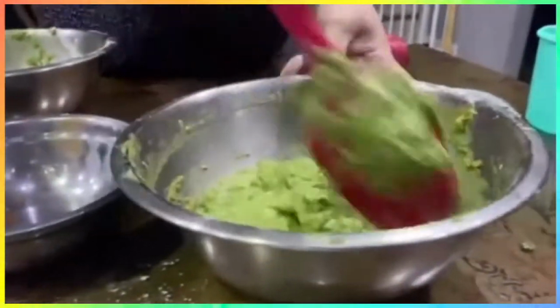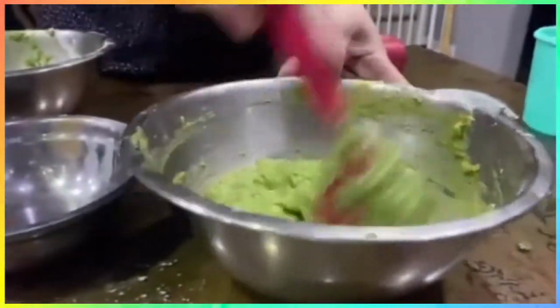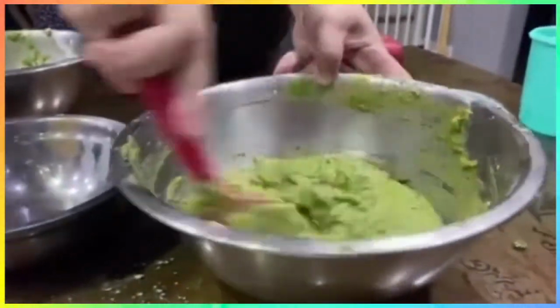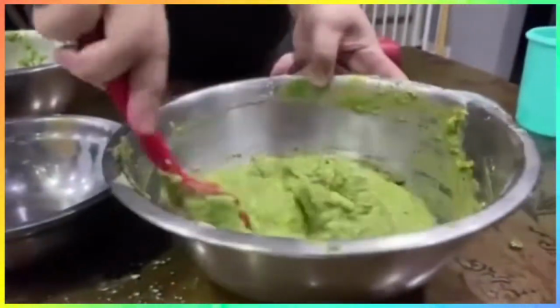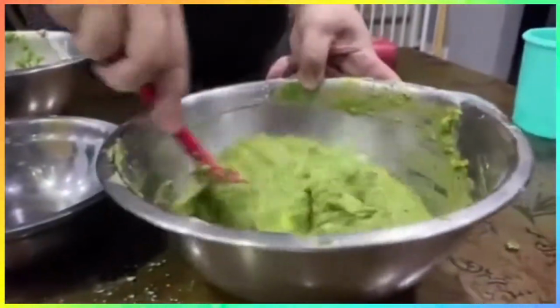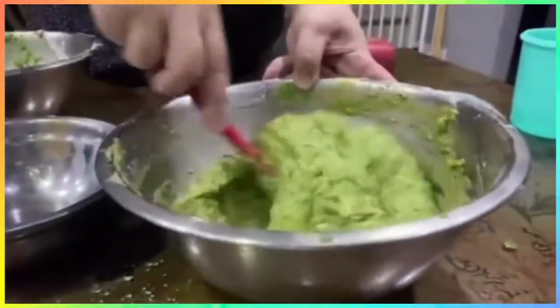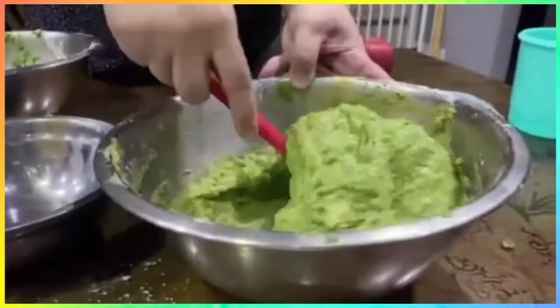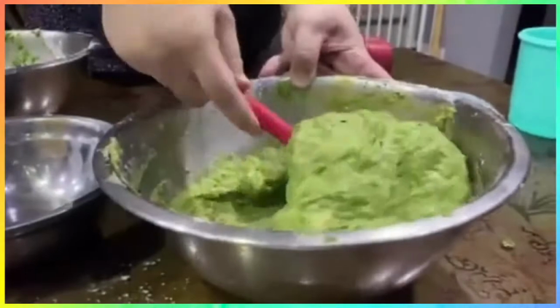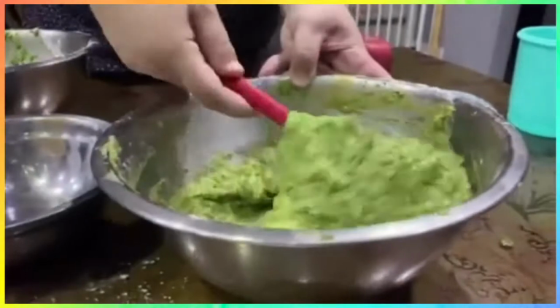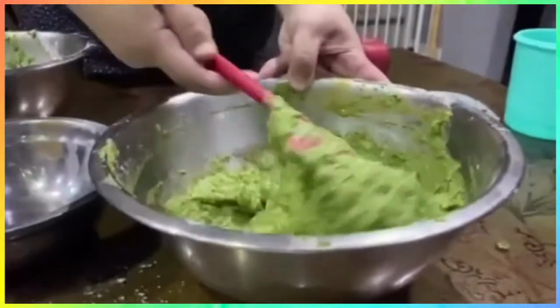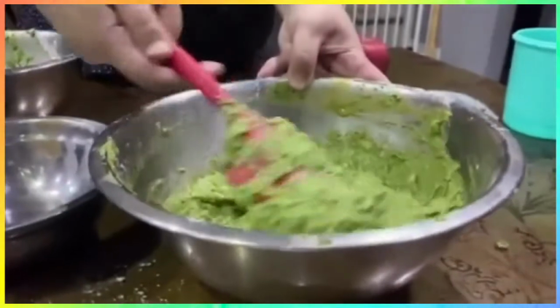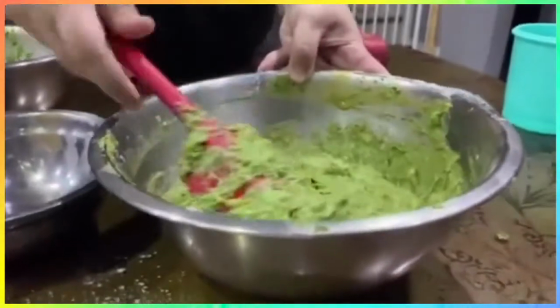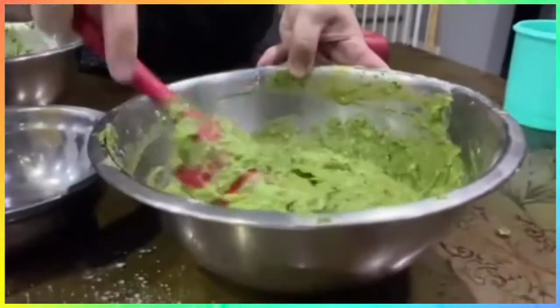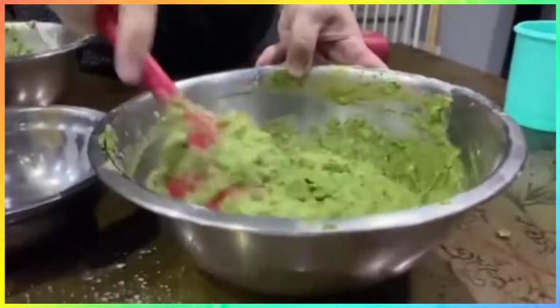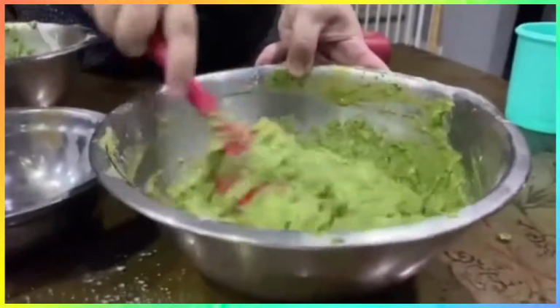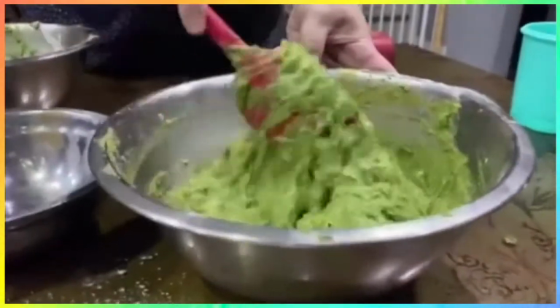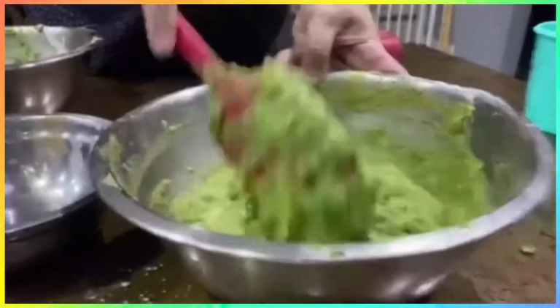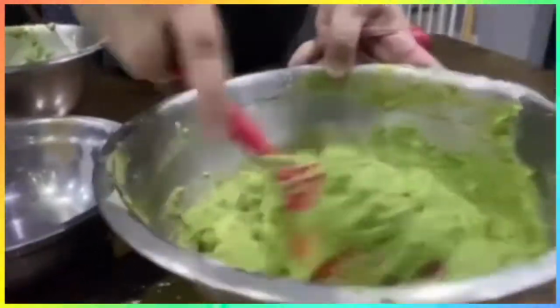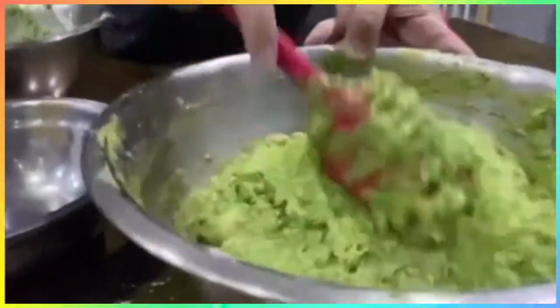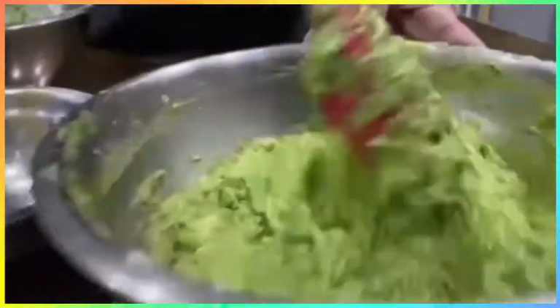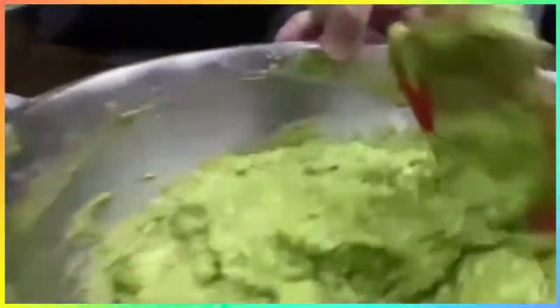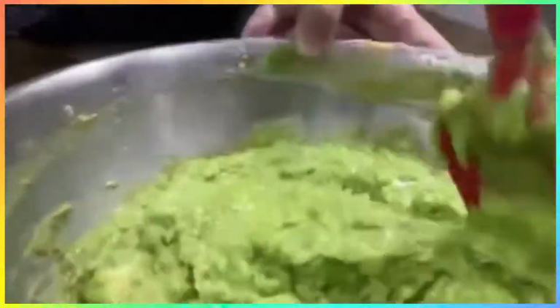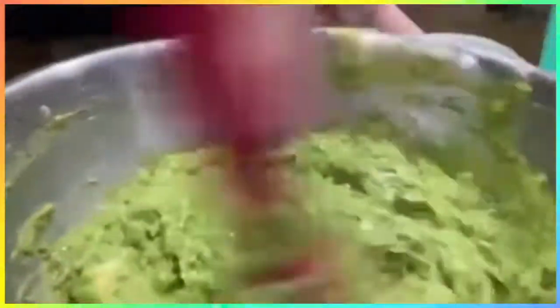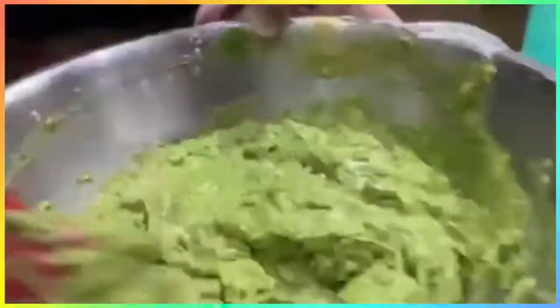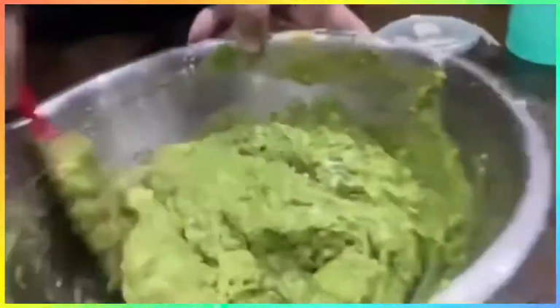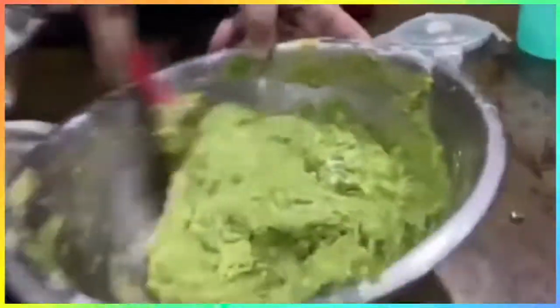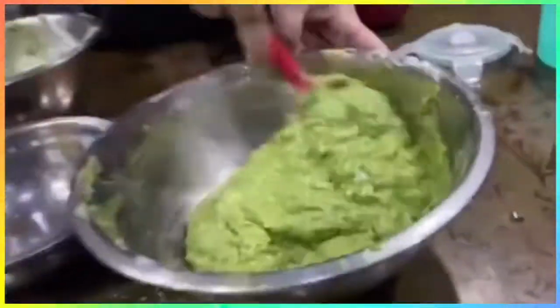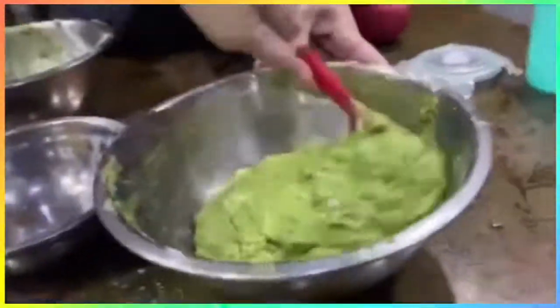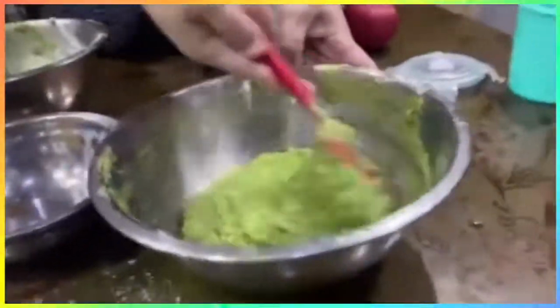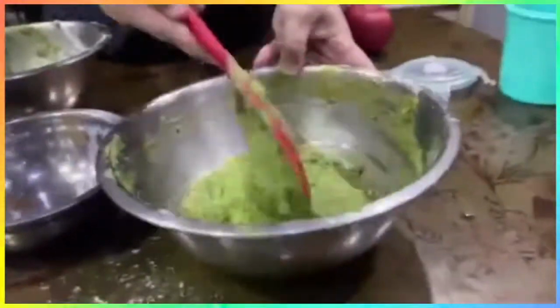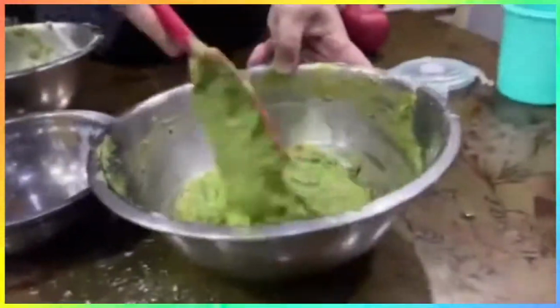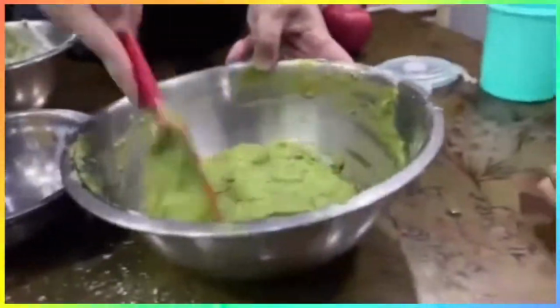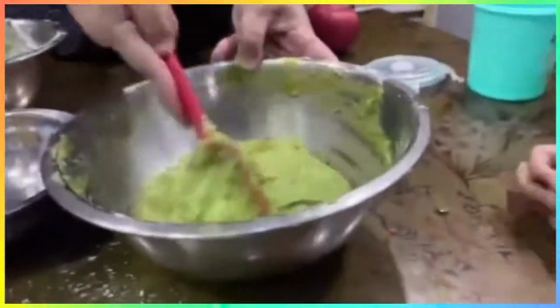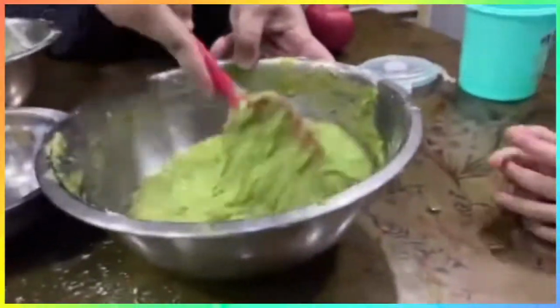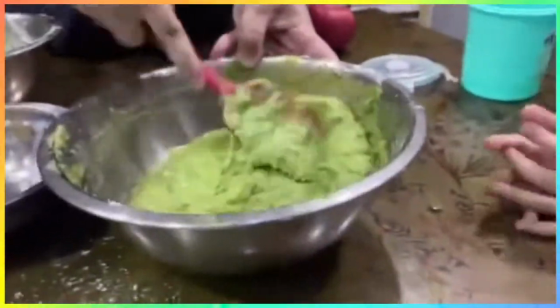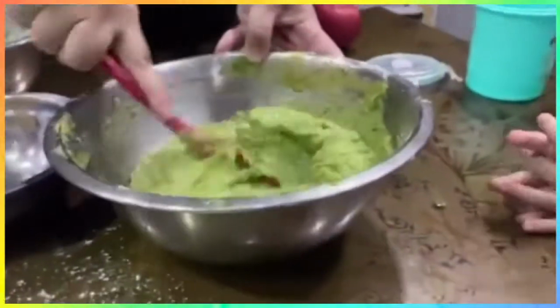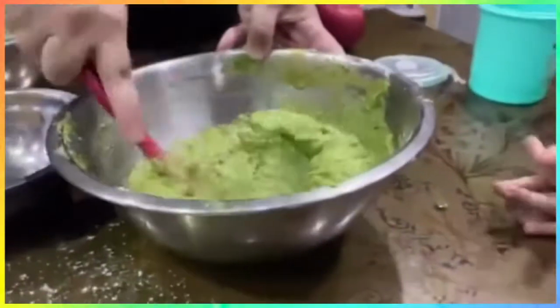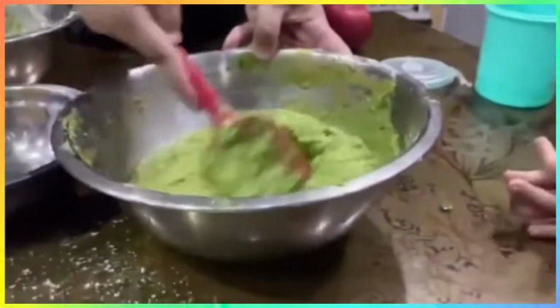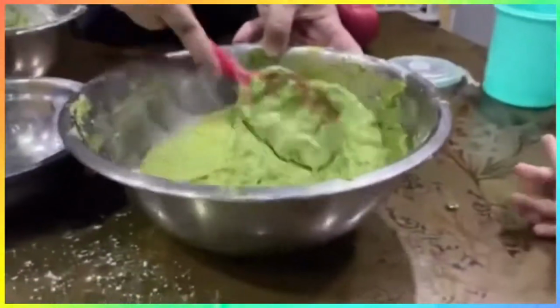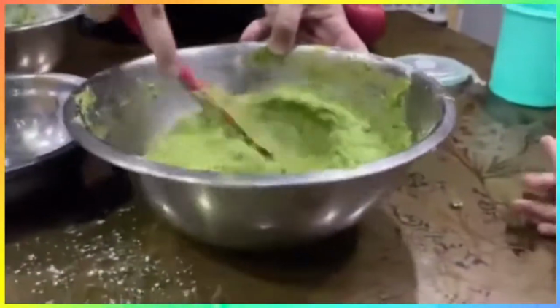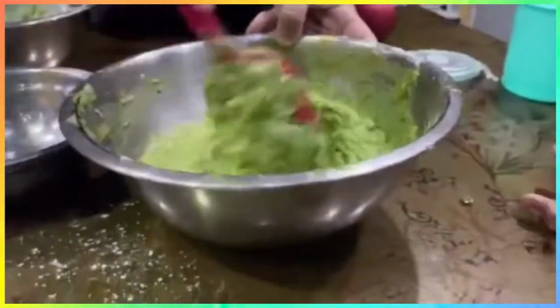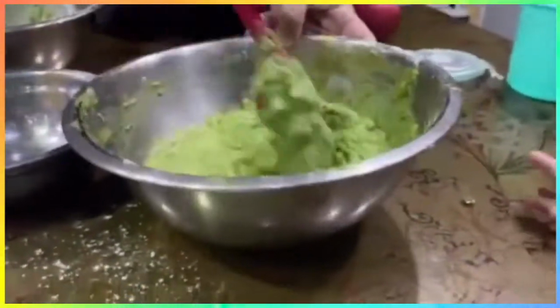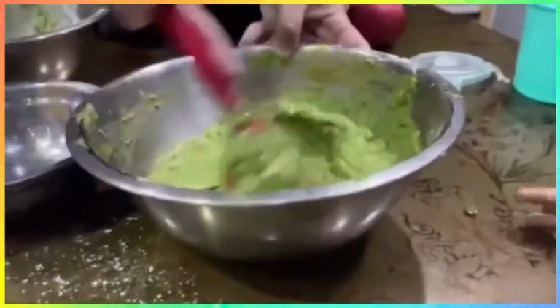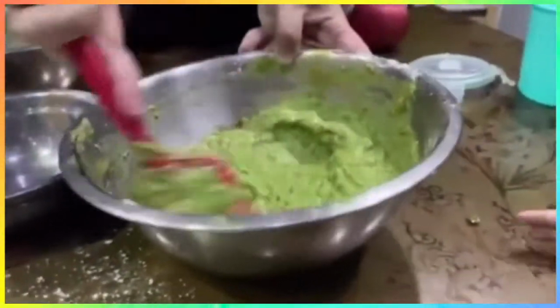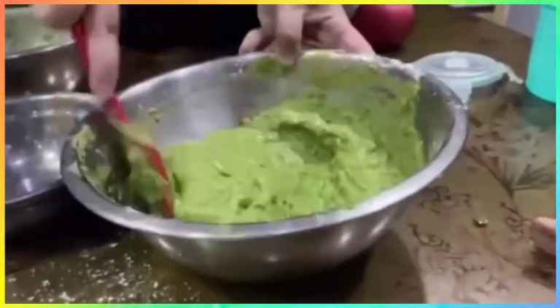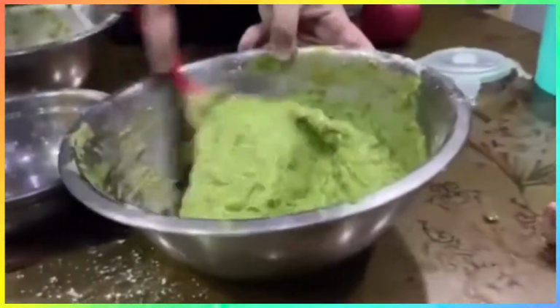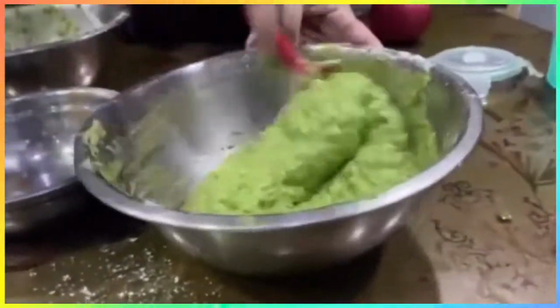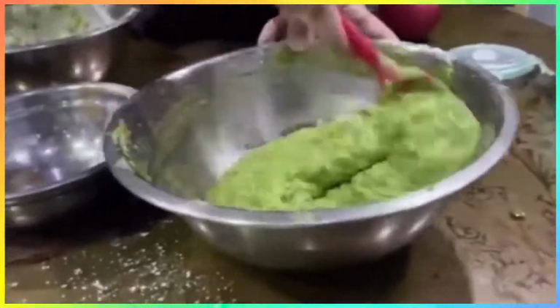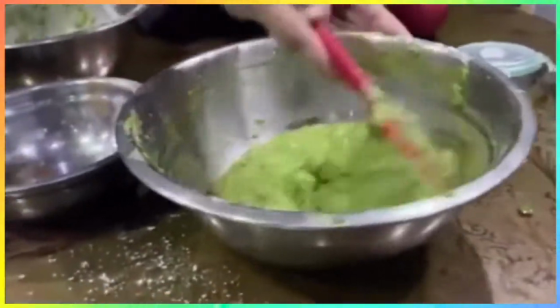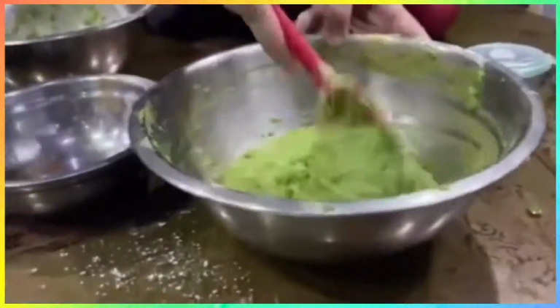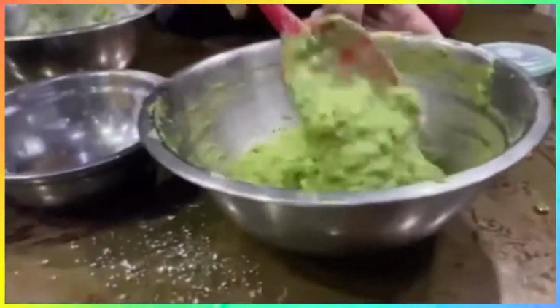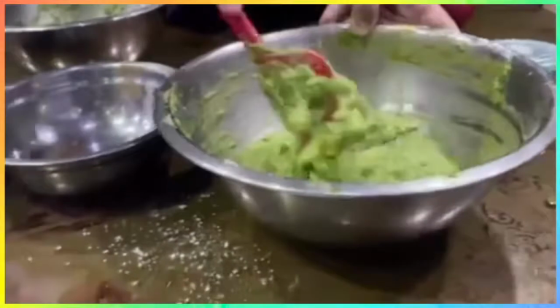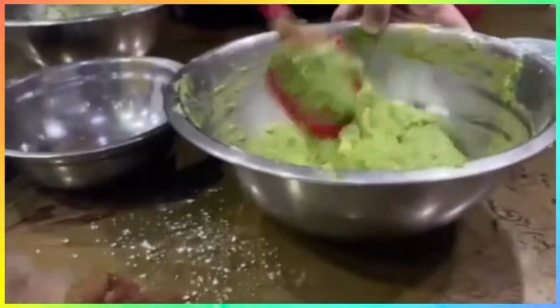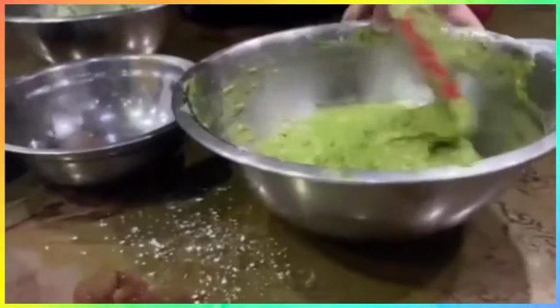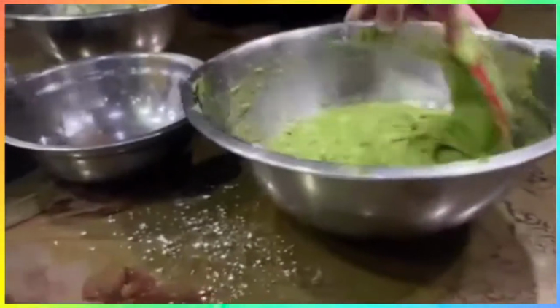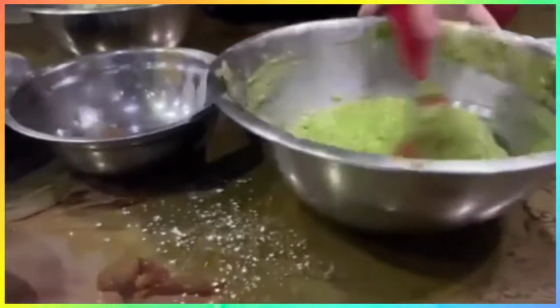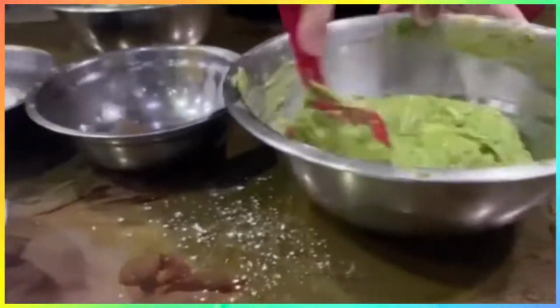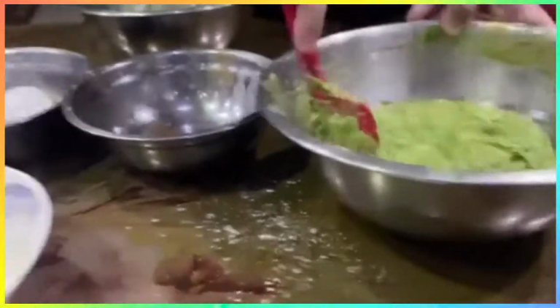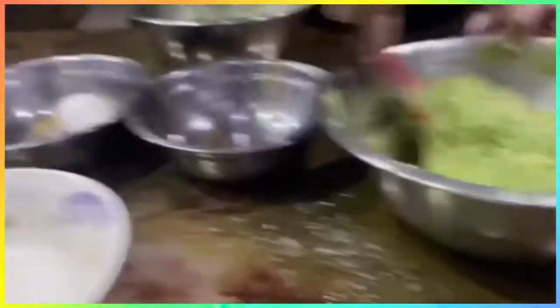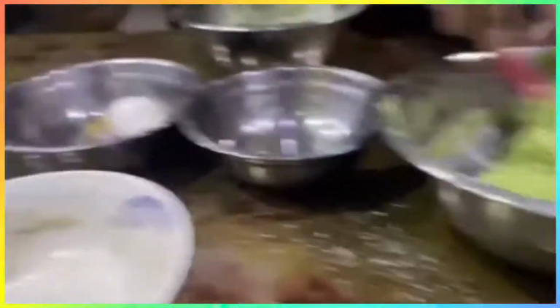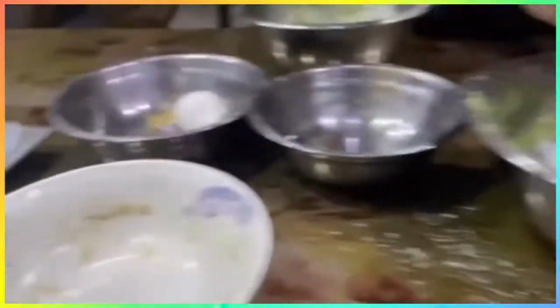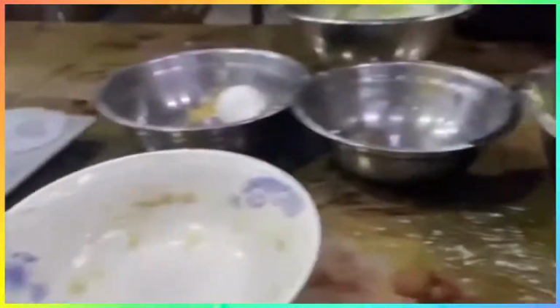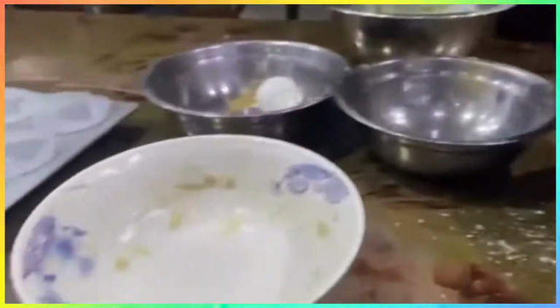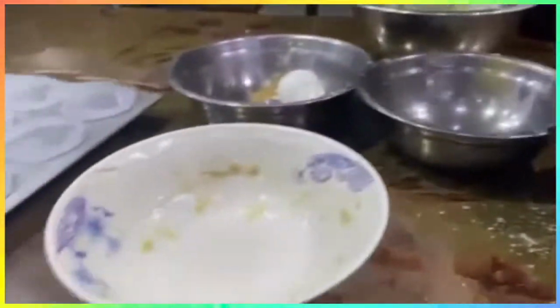Okay, it's done. We will put it in the muffin pan.